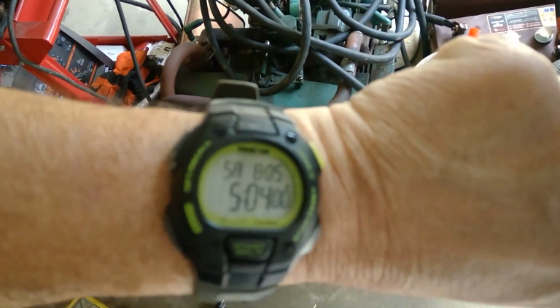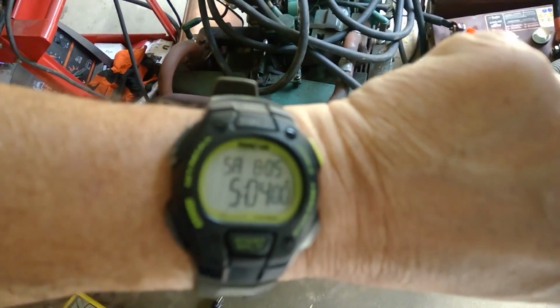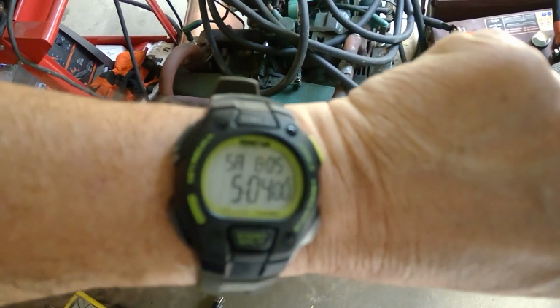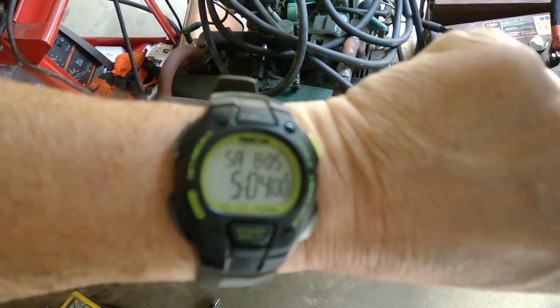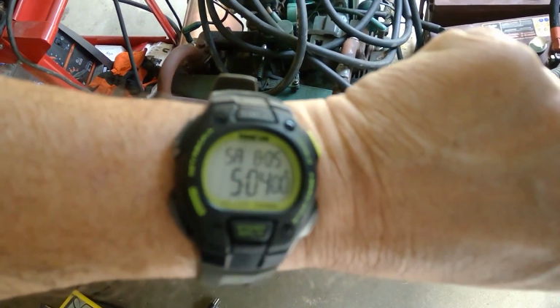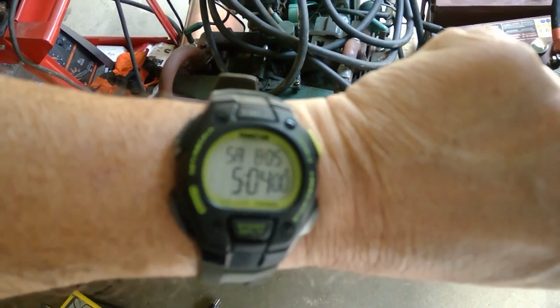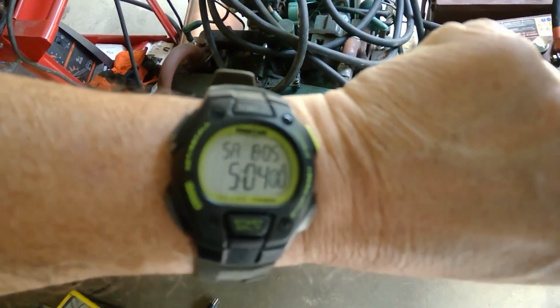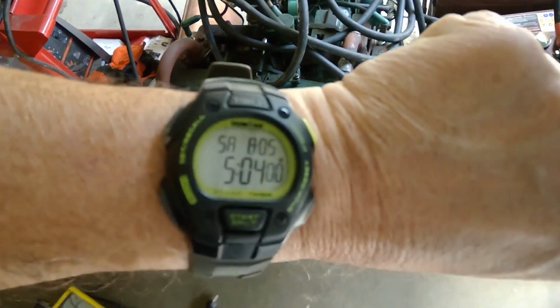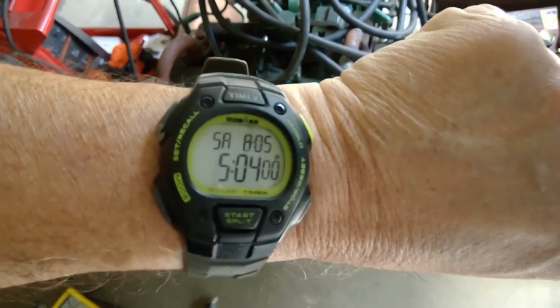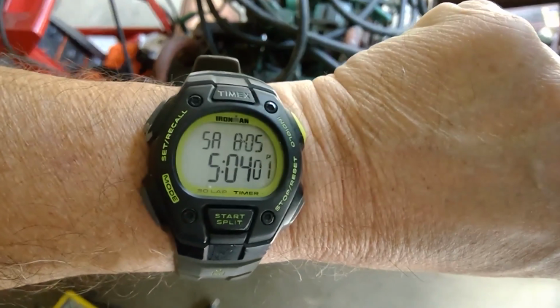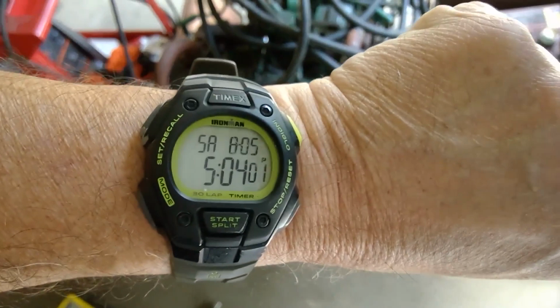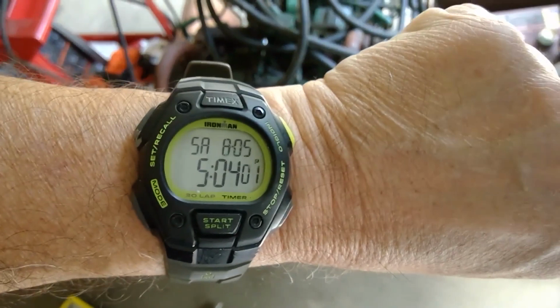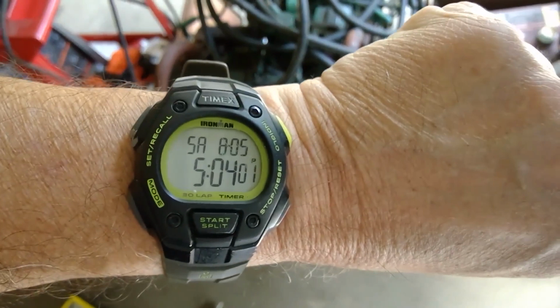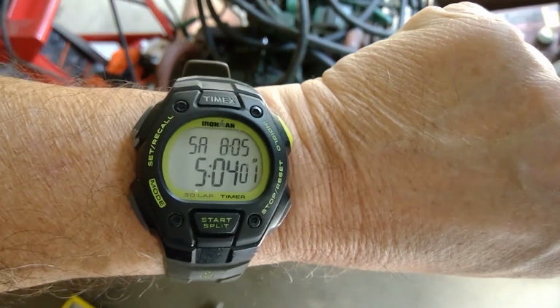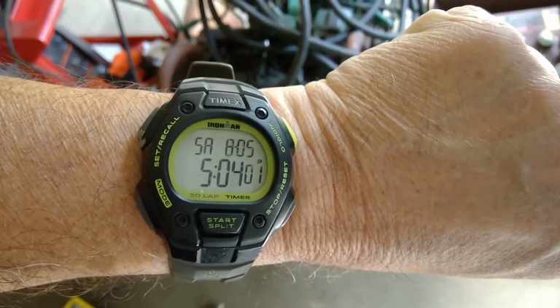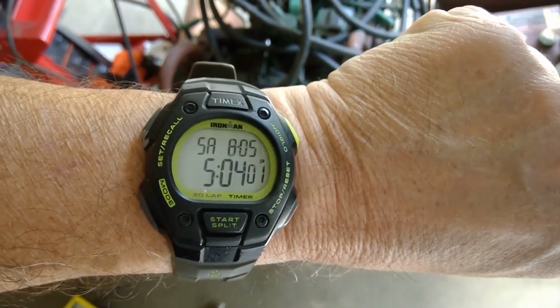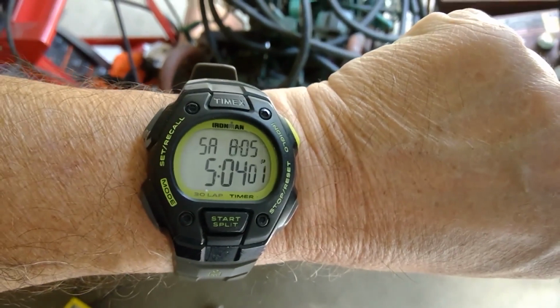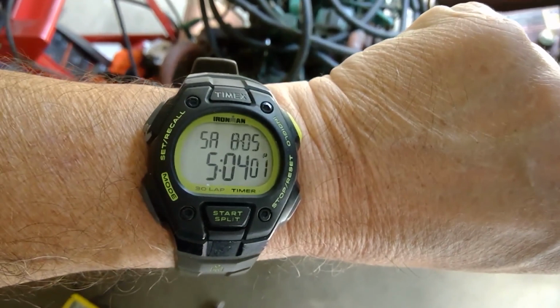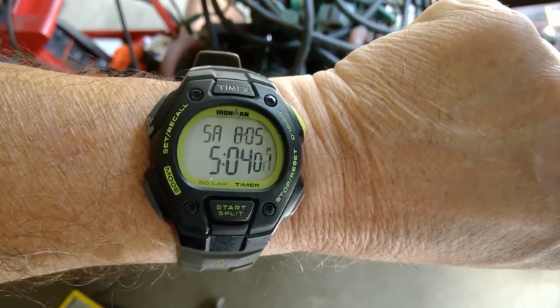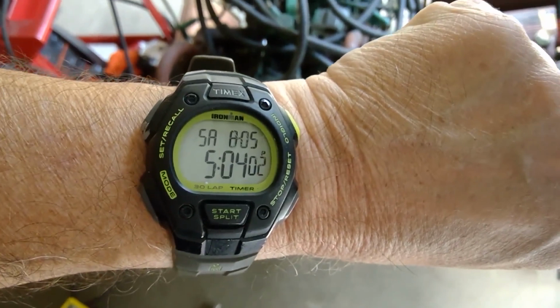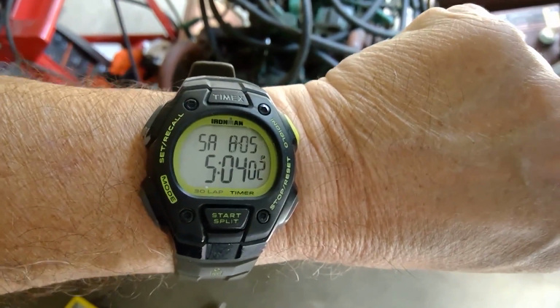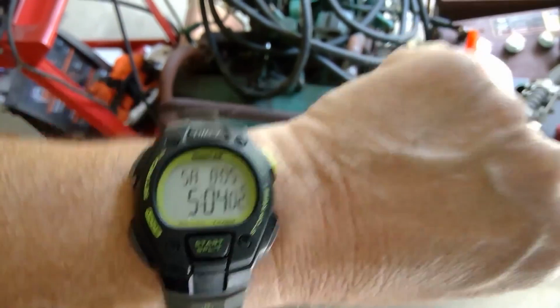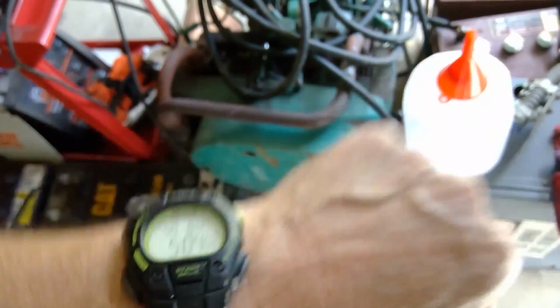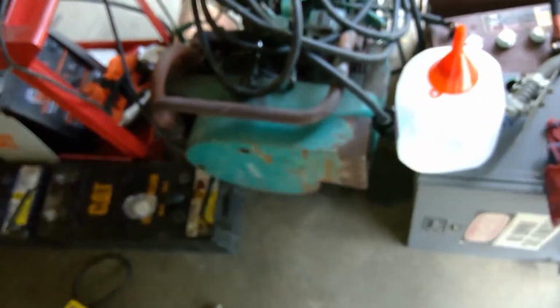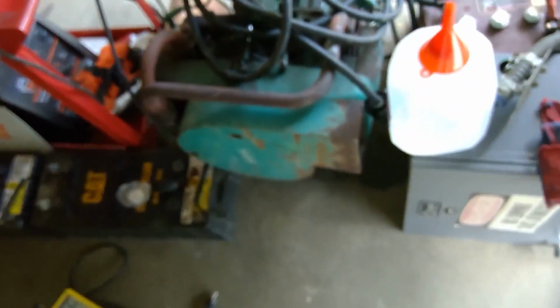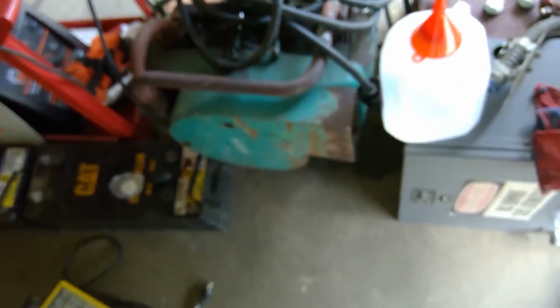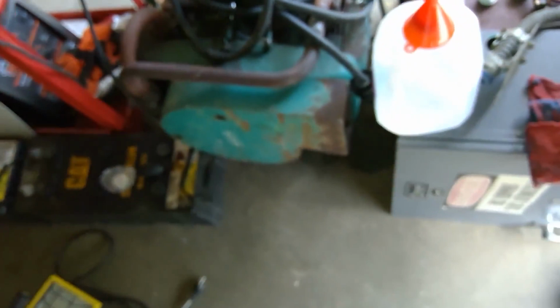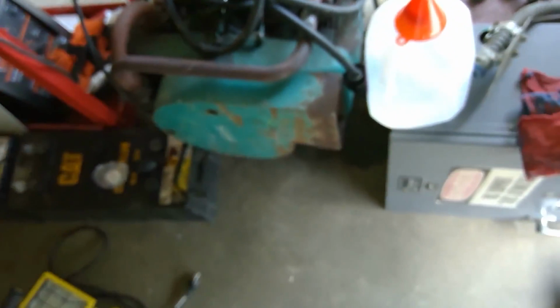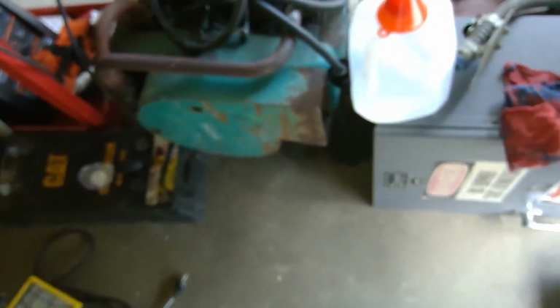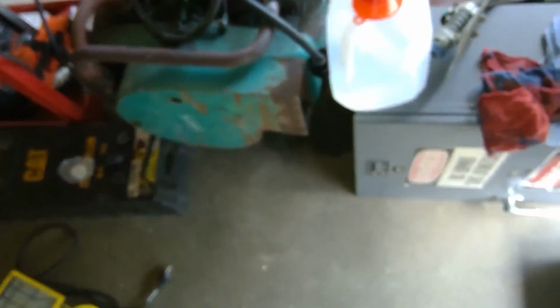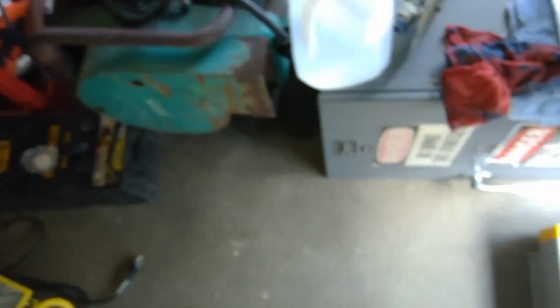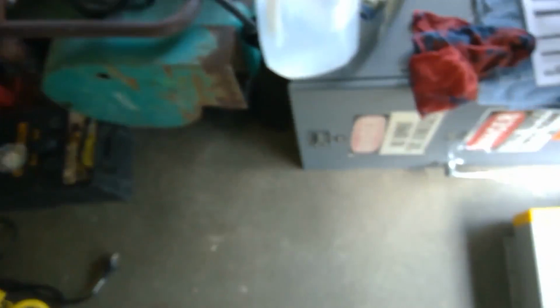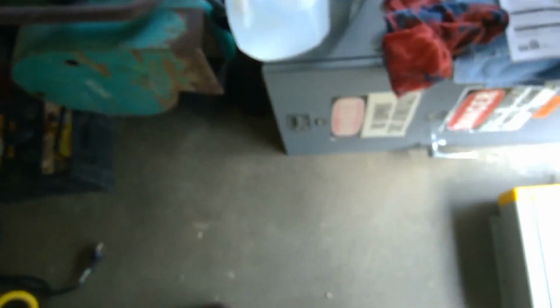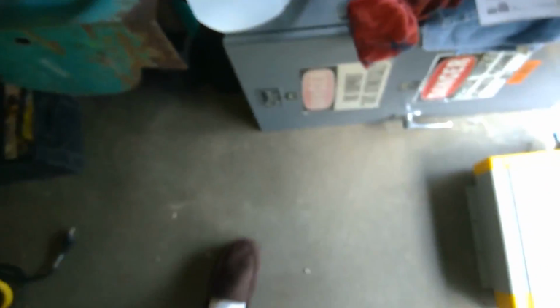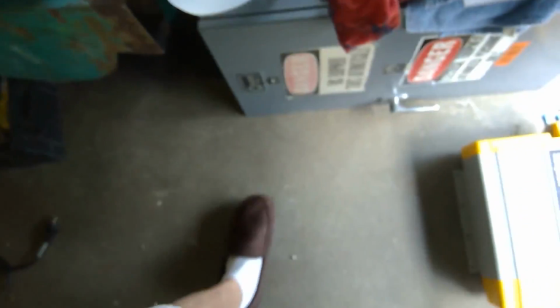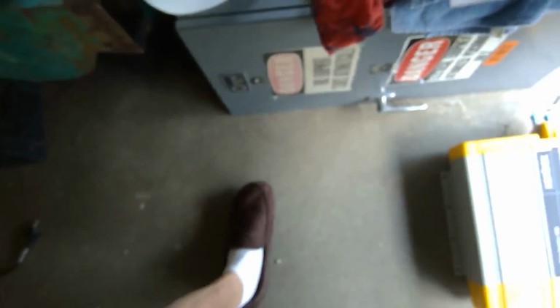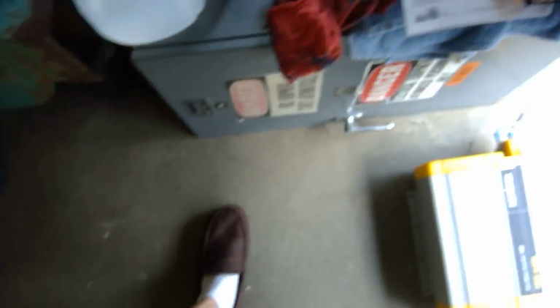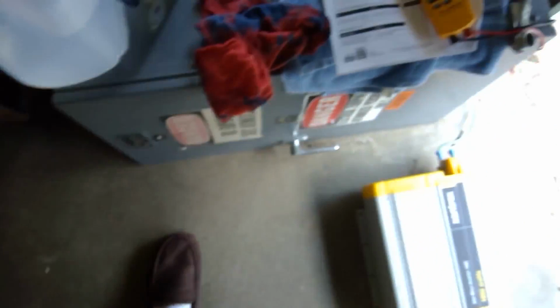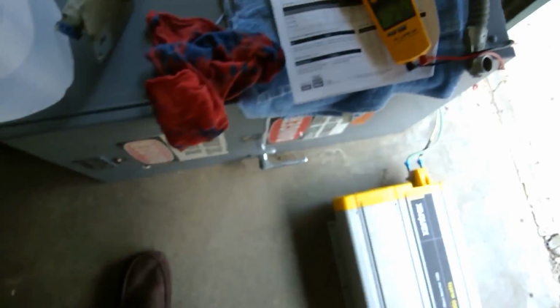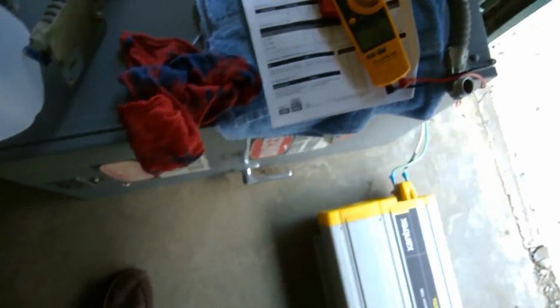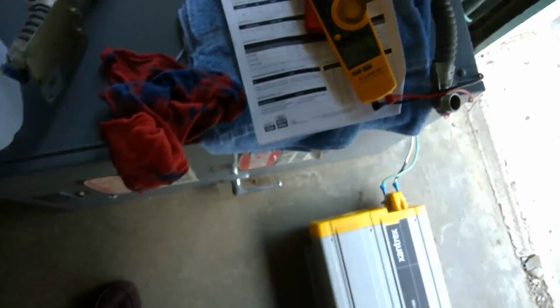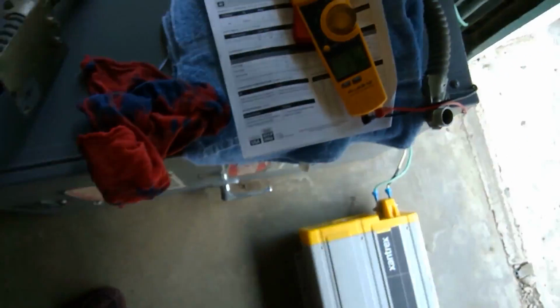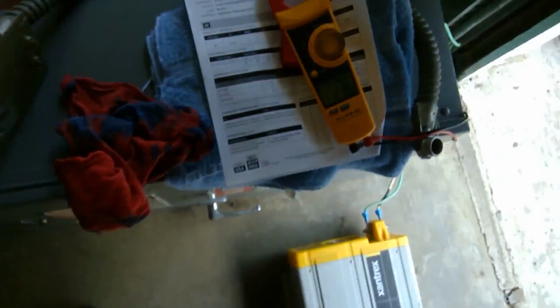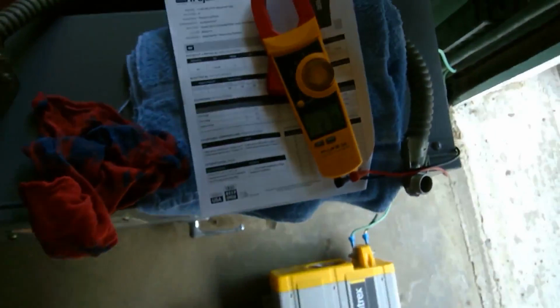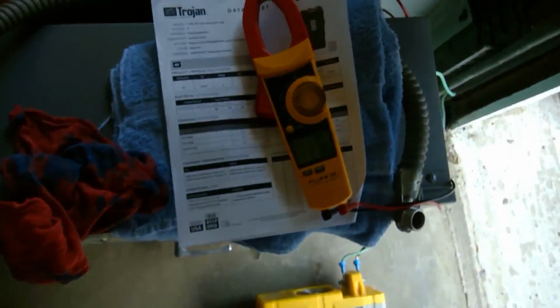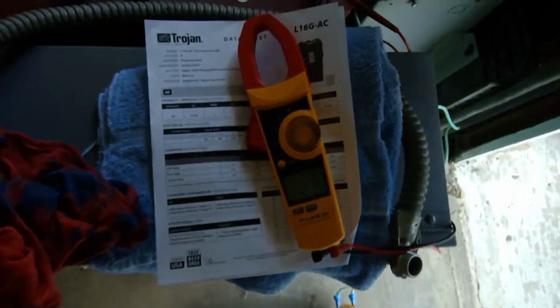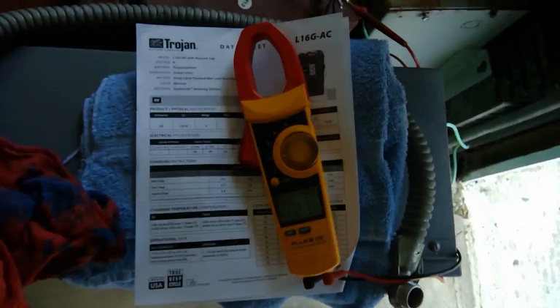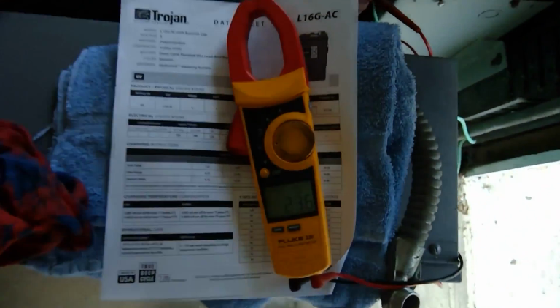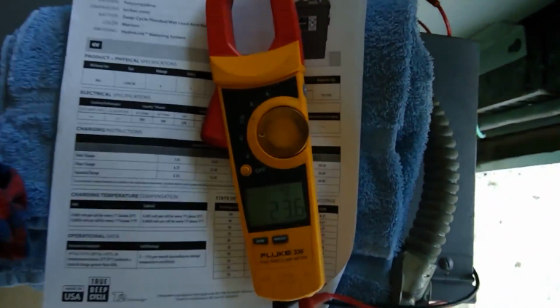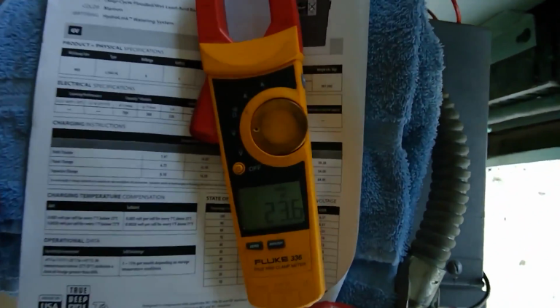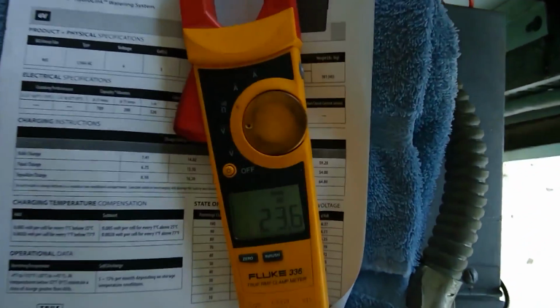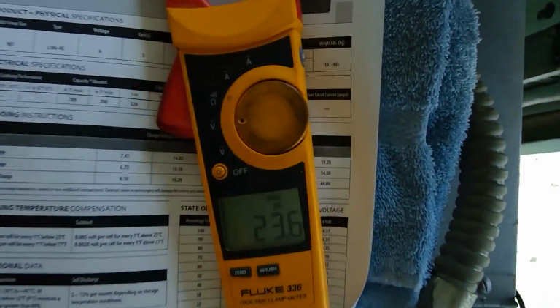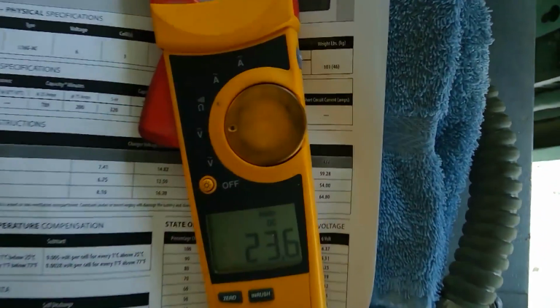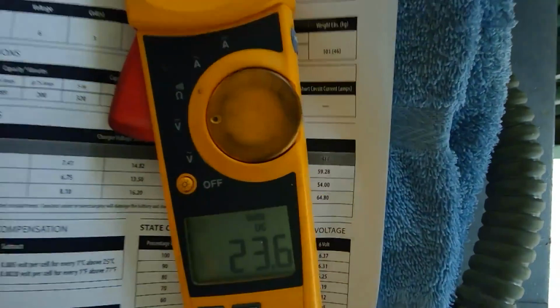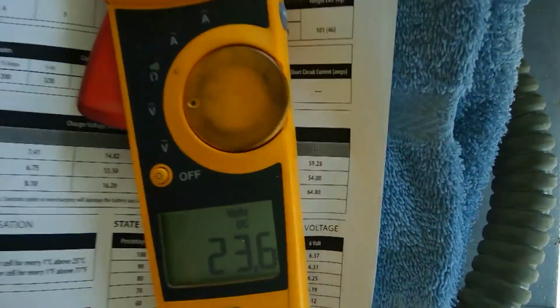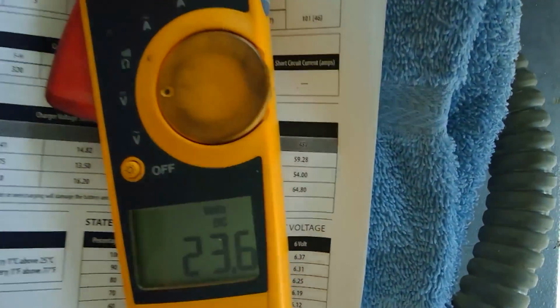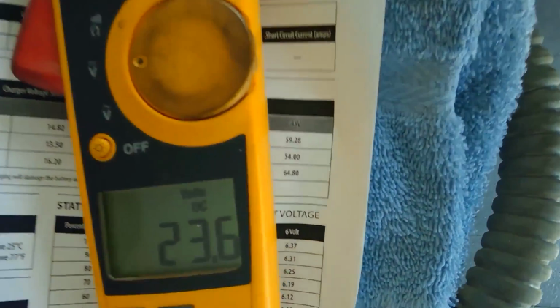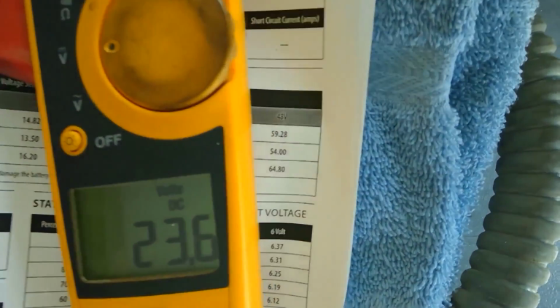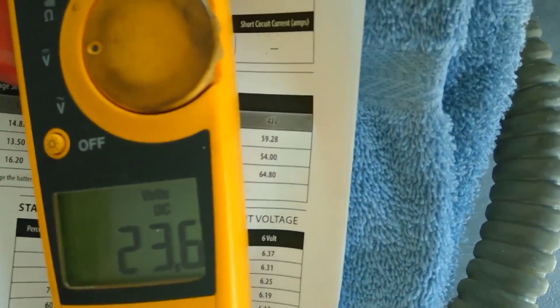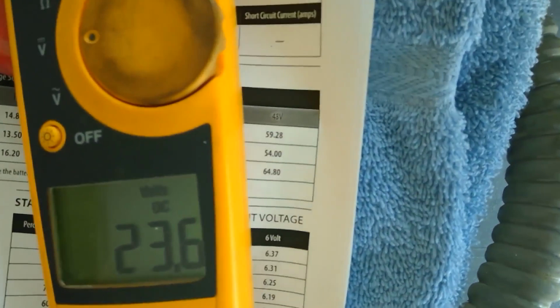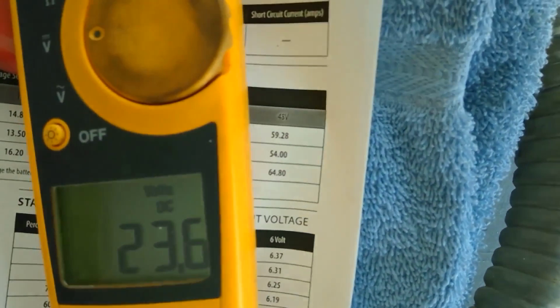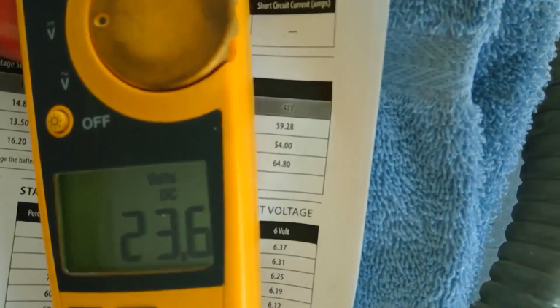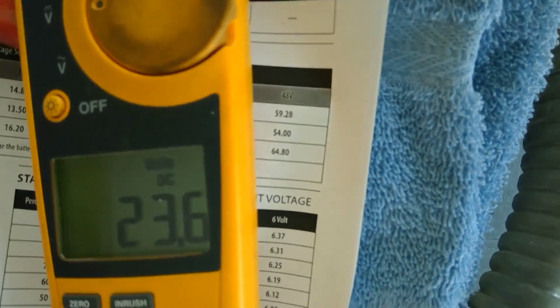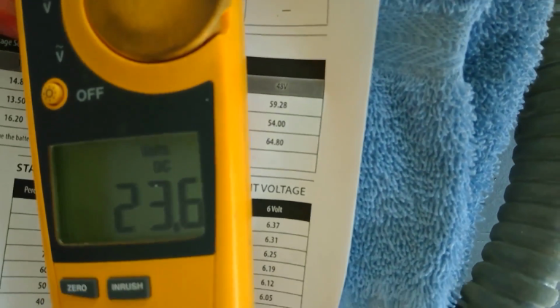We're now at hour three. It's a little after five o'clock. Let's take a look at our battery.